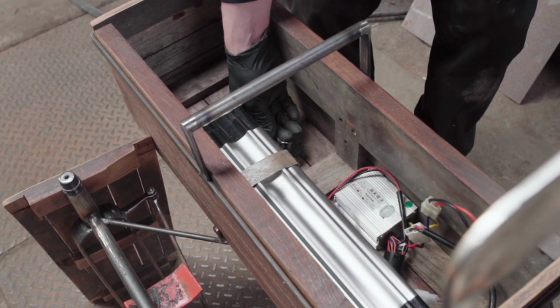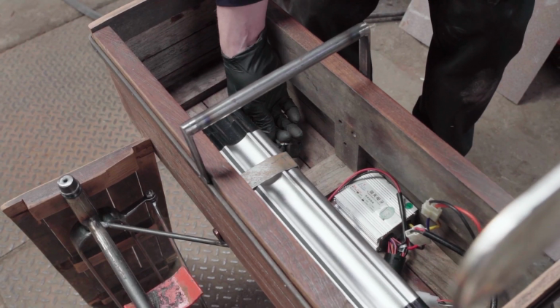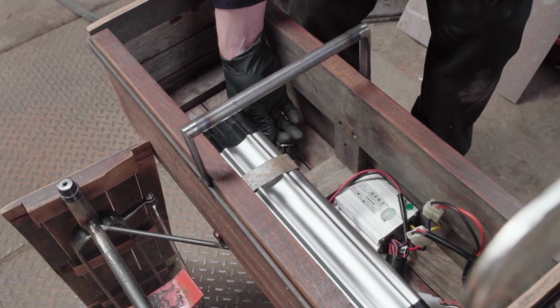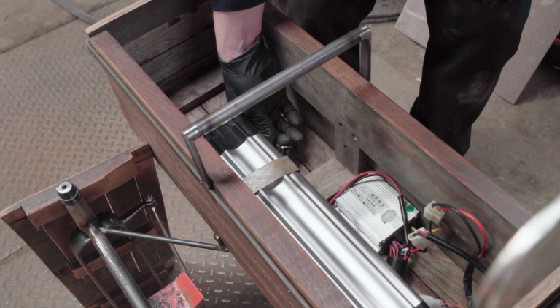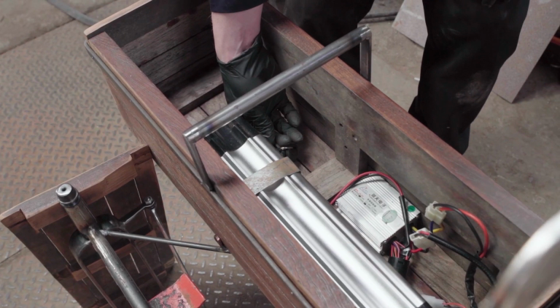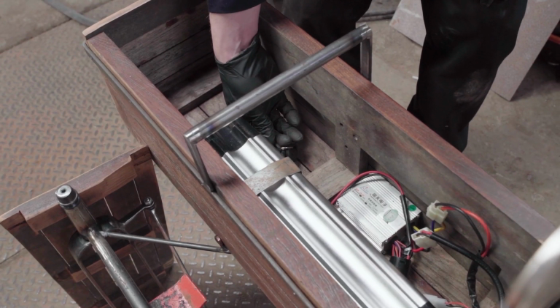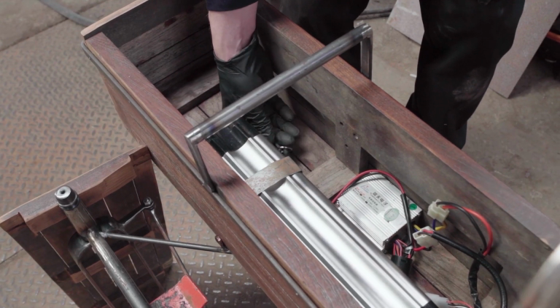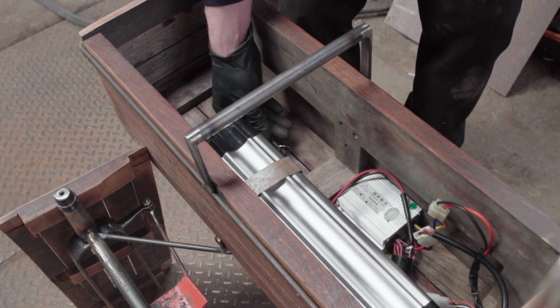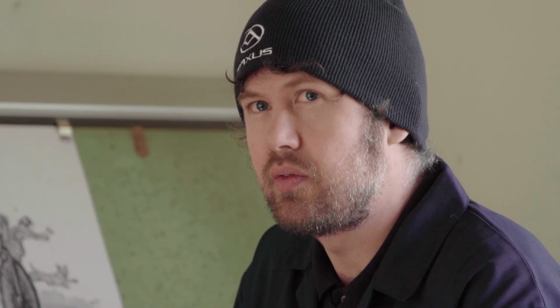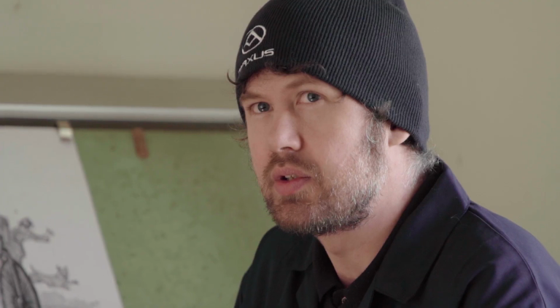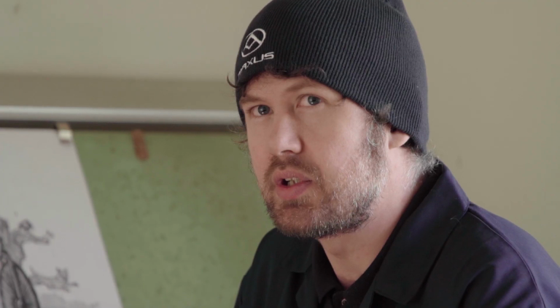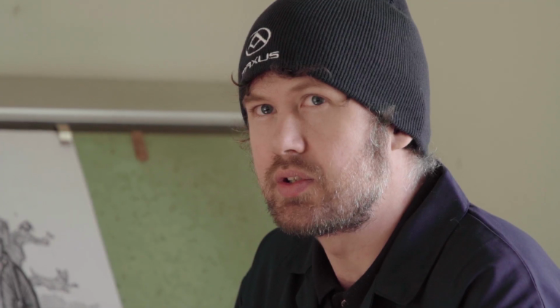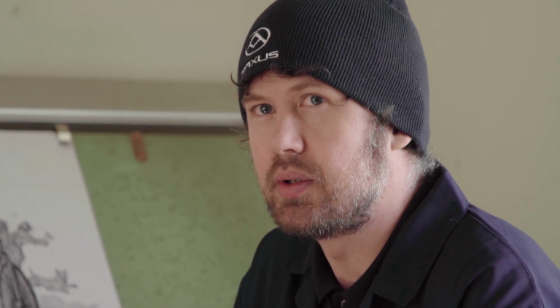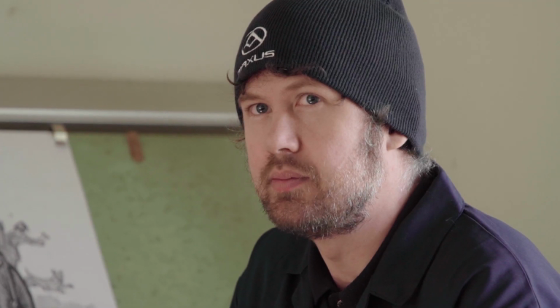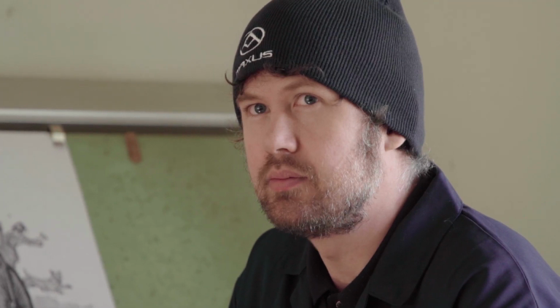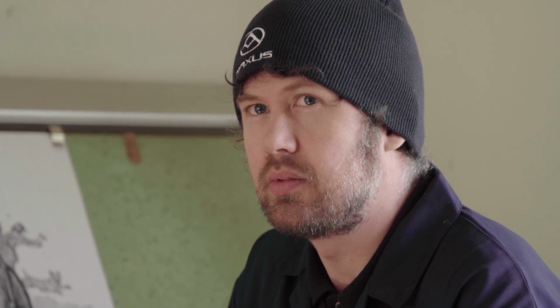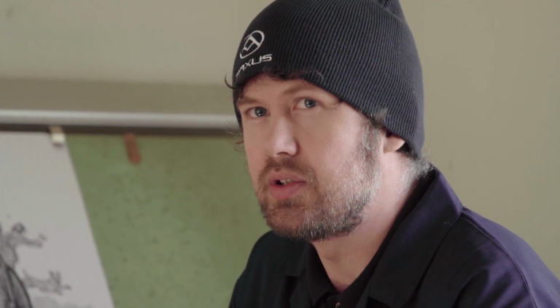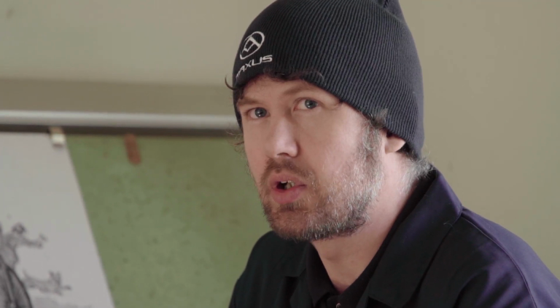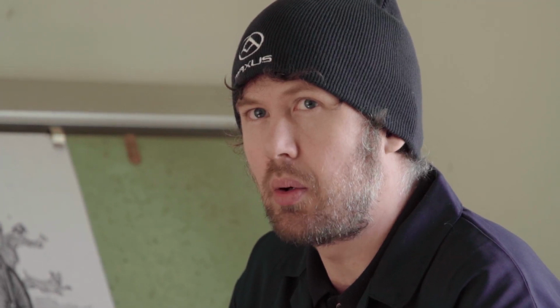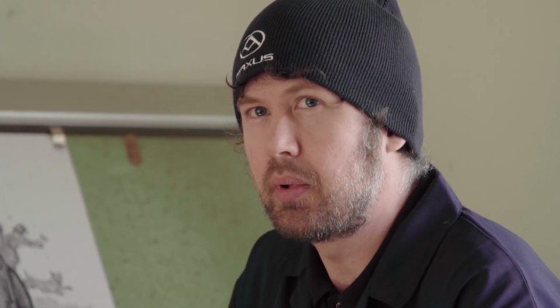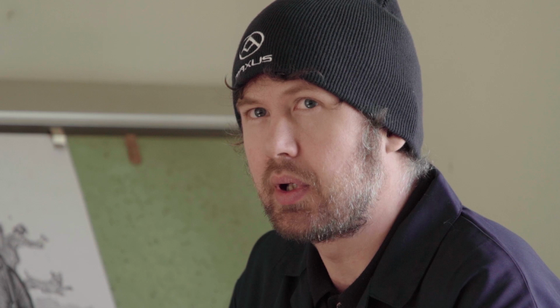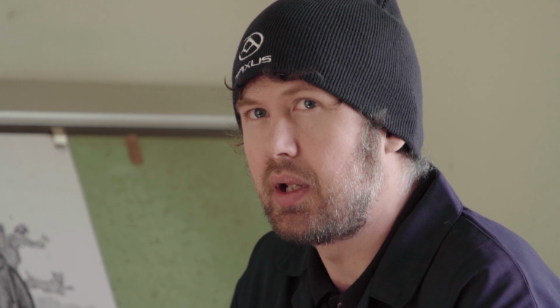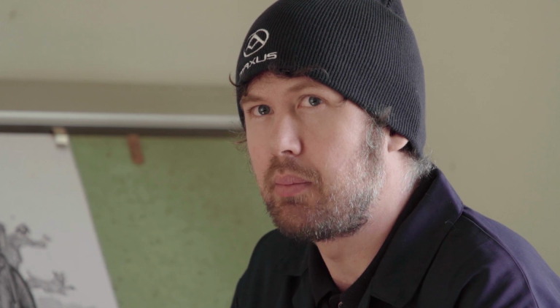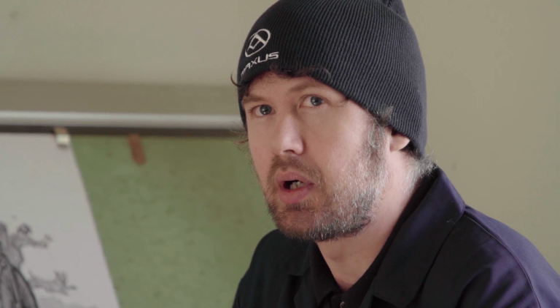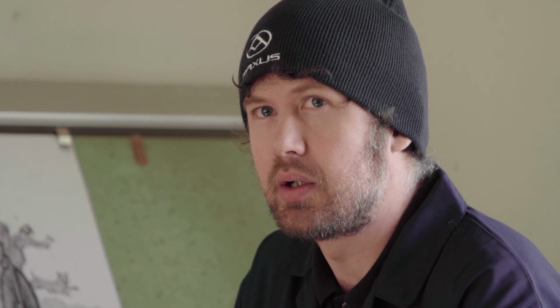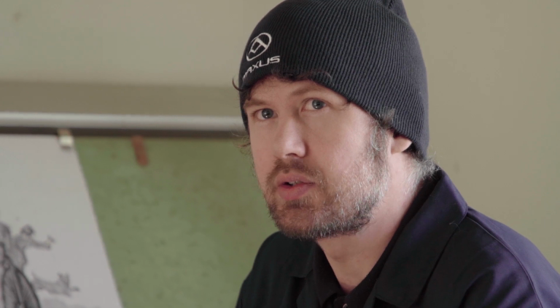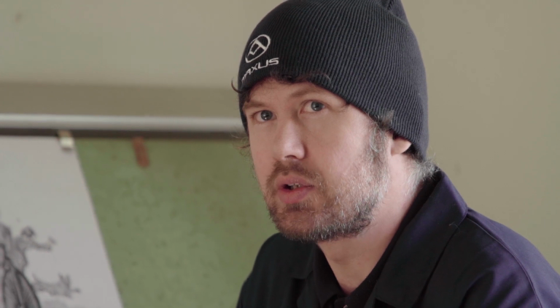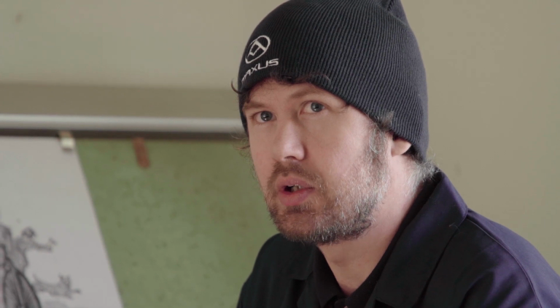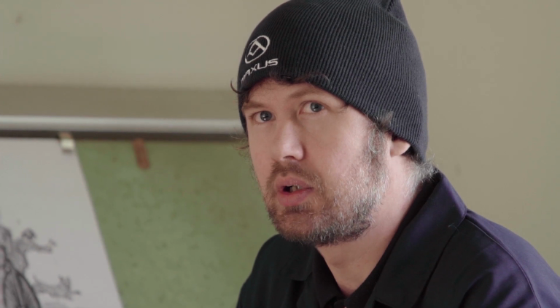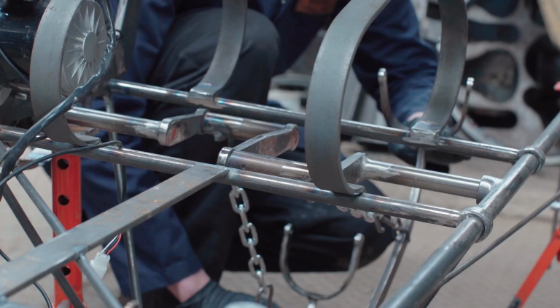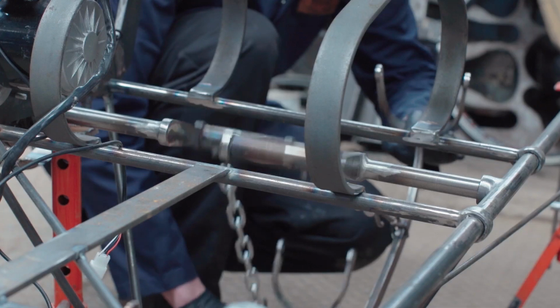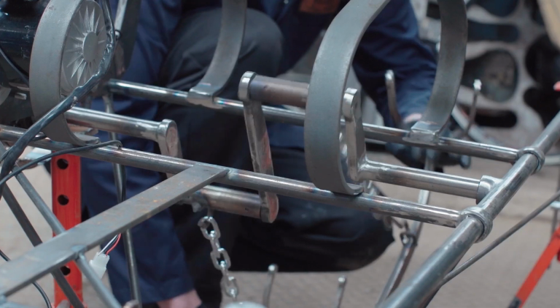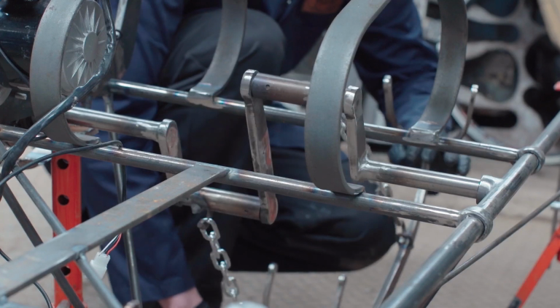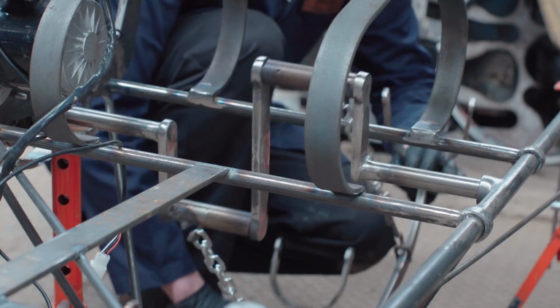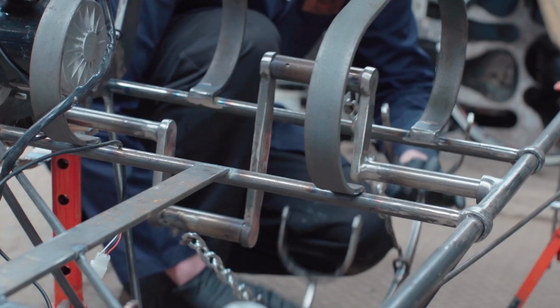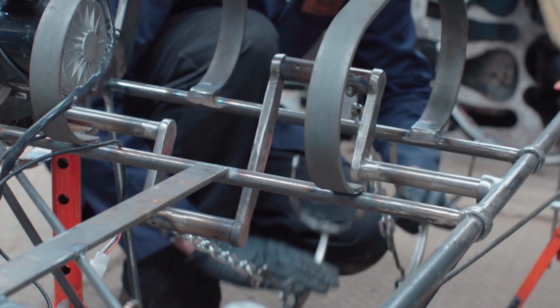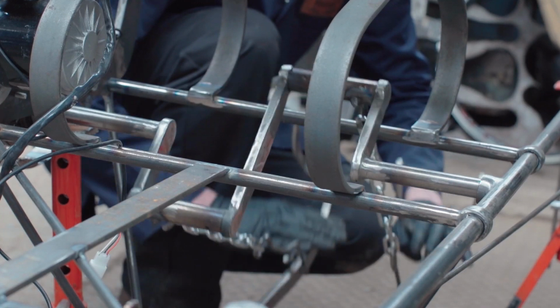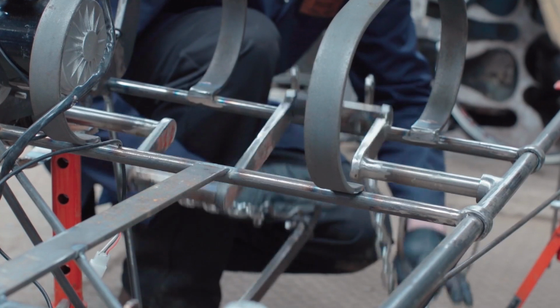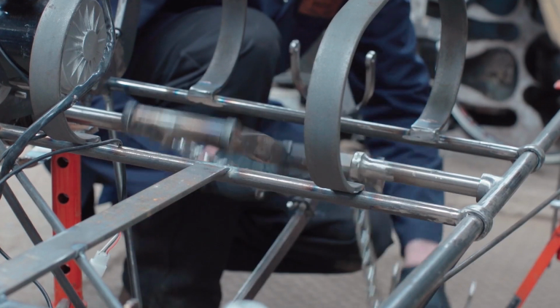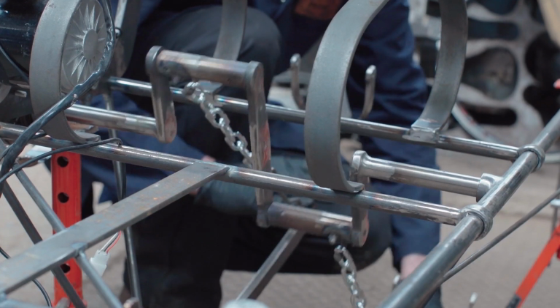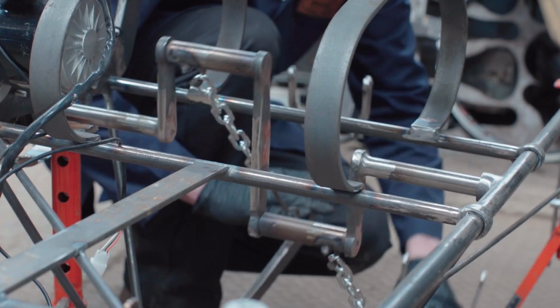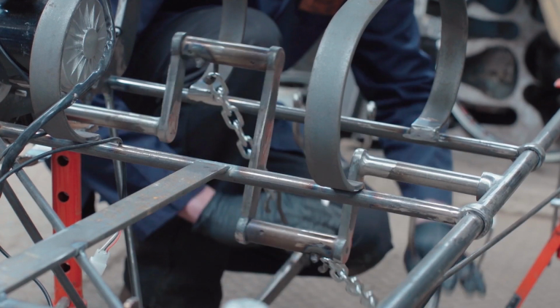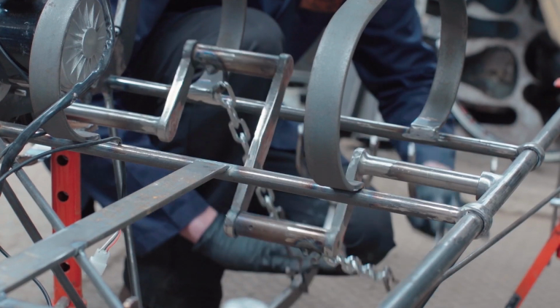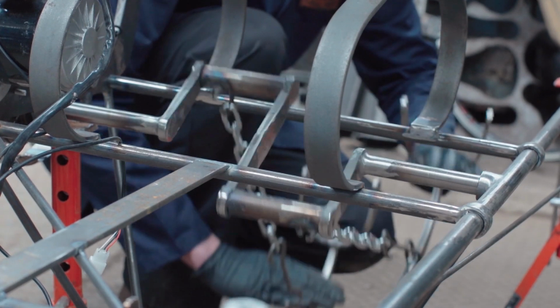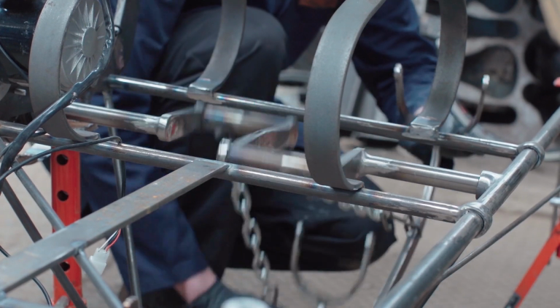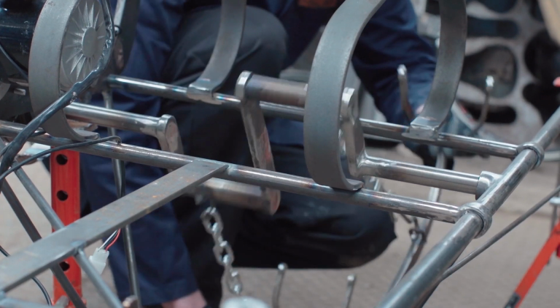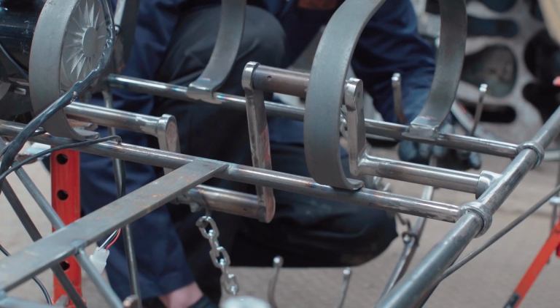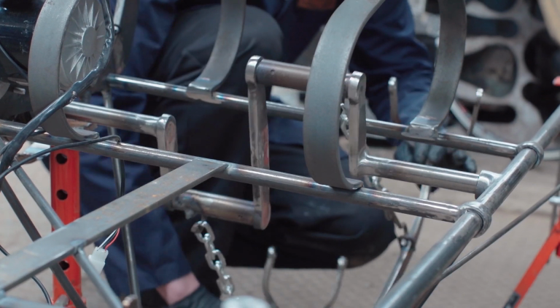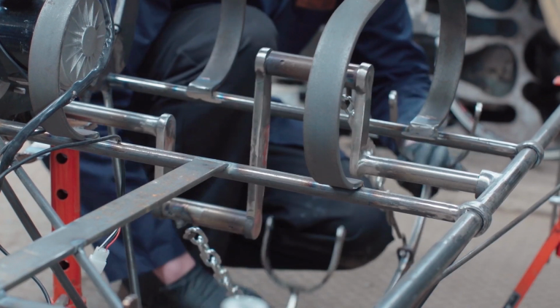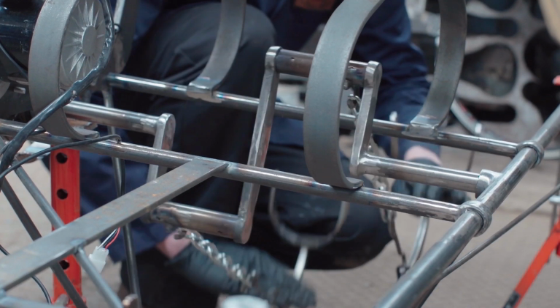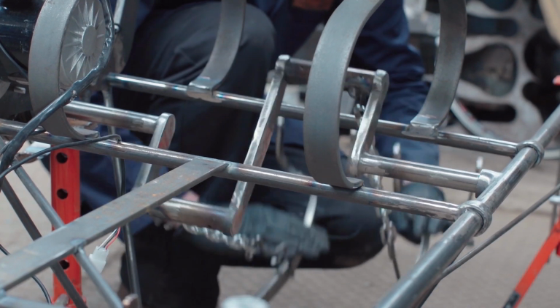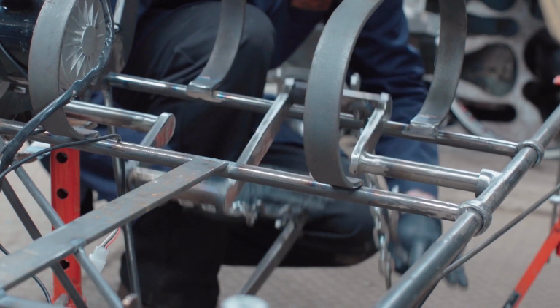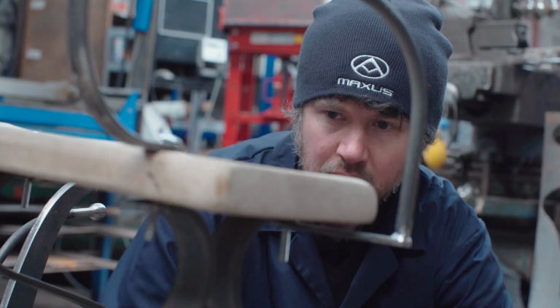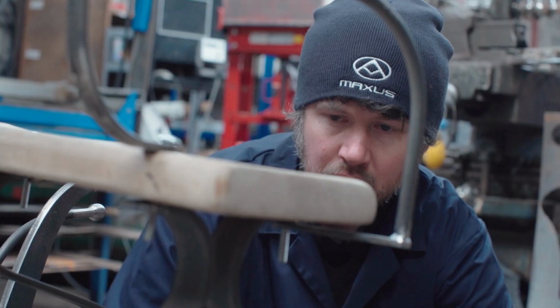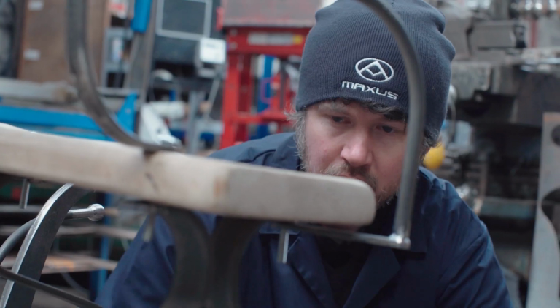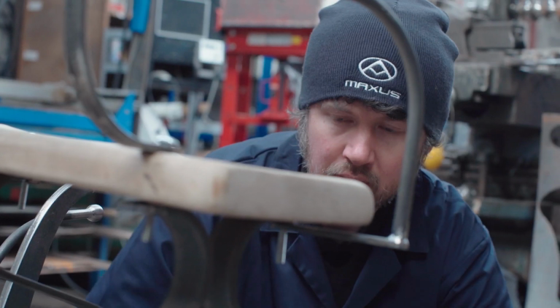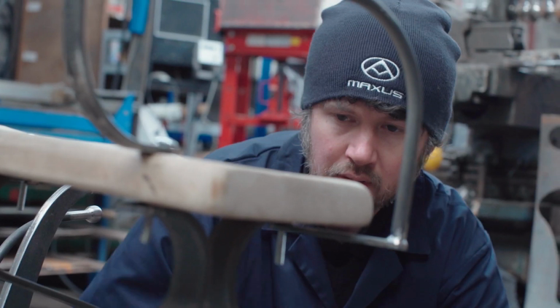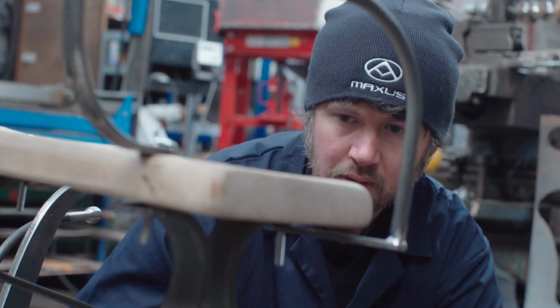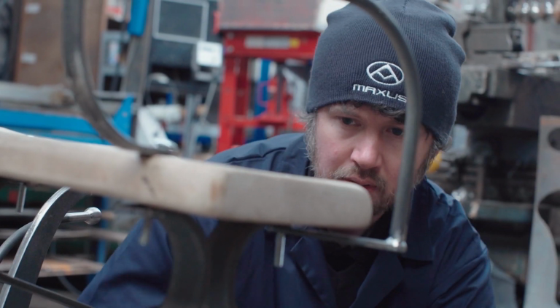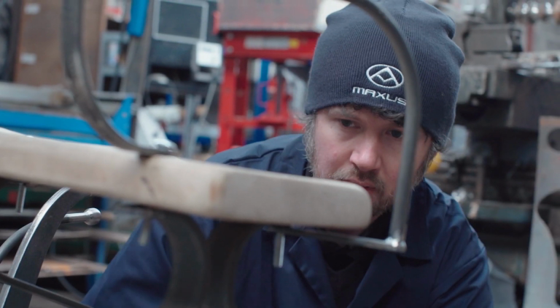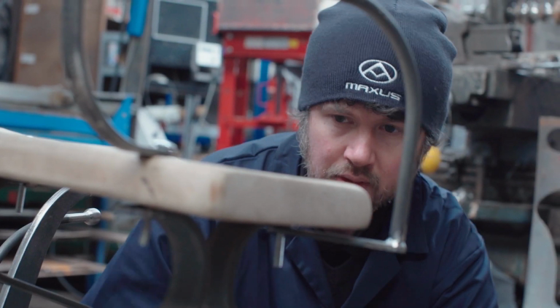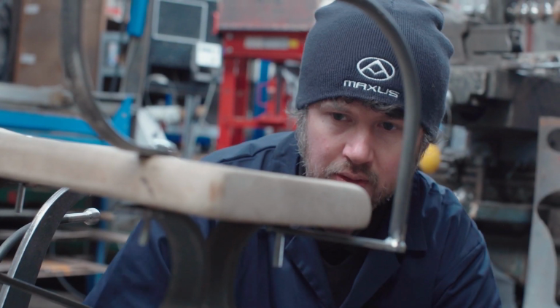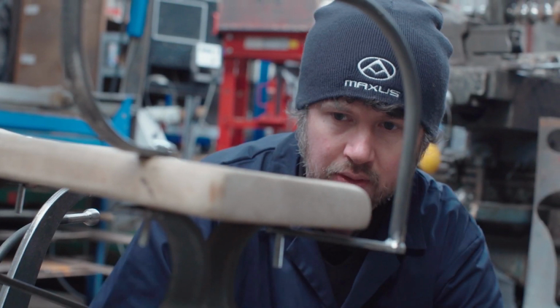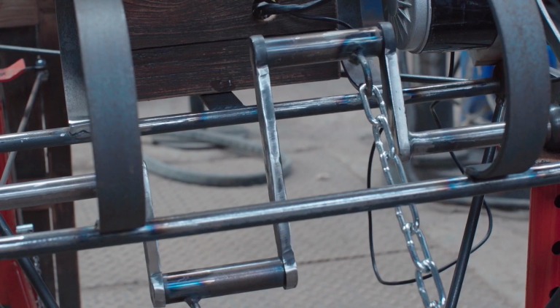The lever-driven system is the complicated part, so I started with the lever drive and then built the main frame around that.